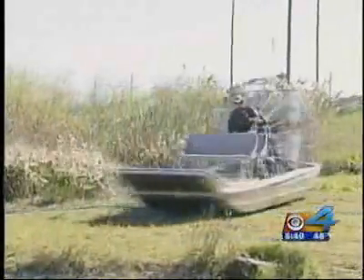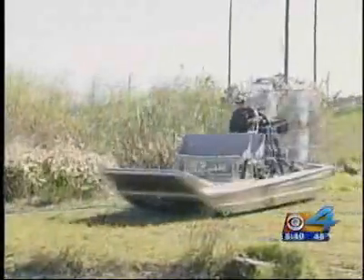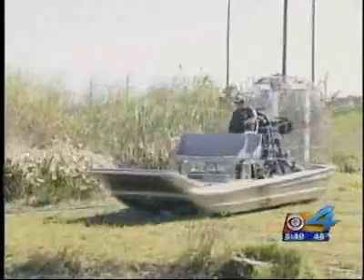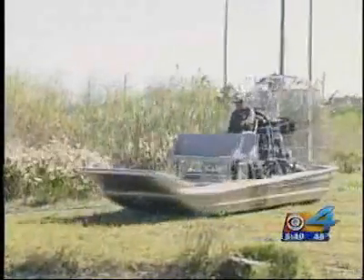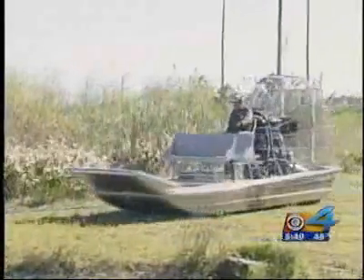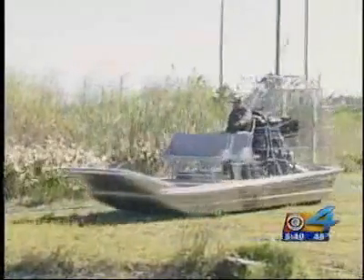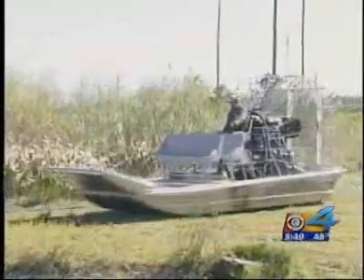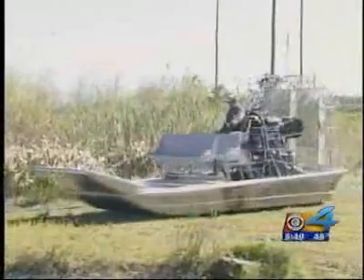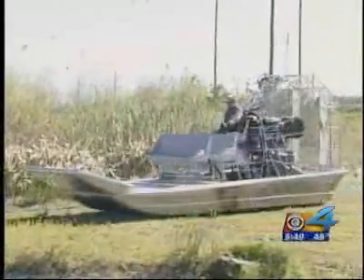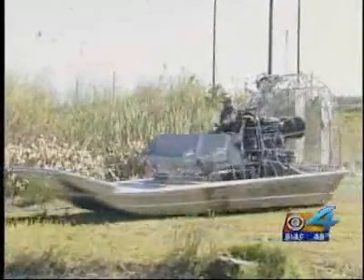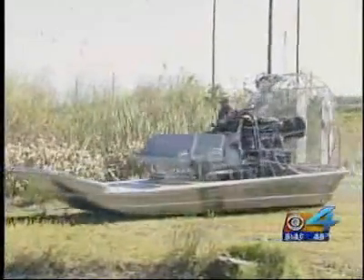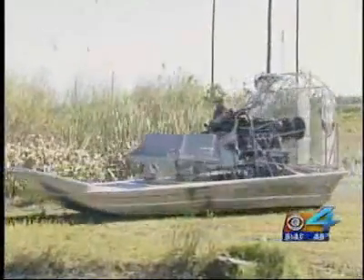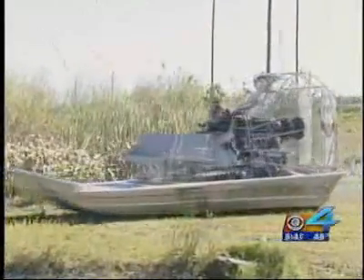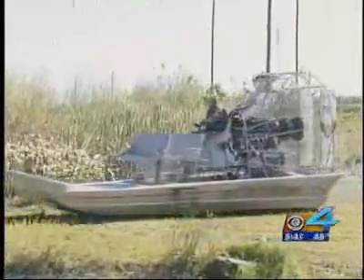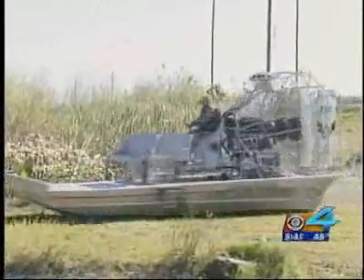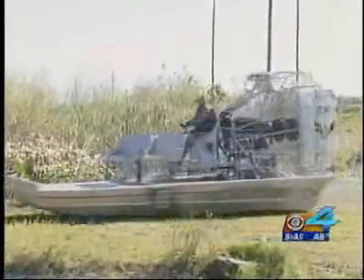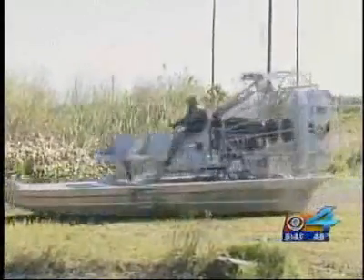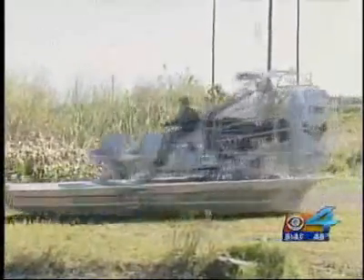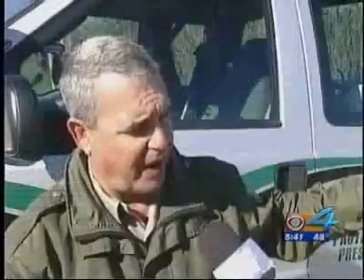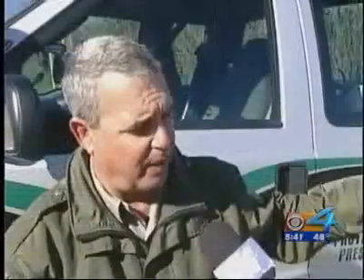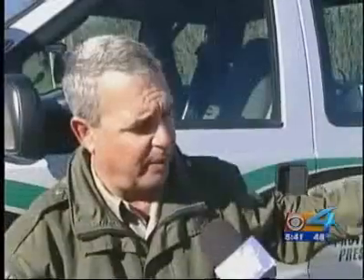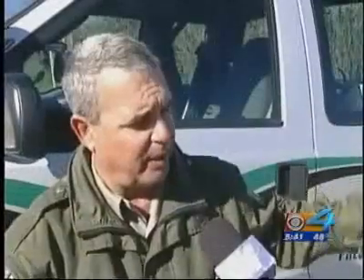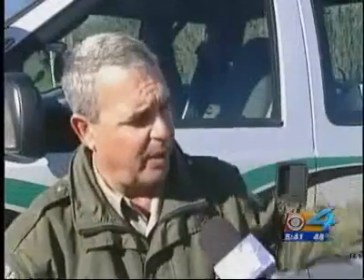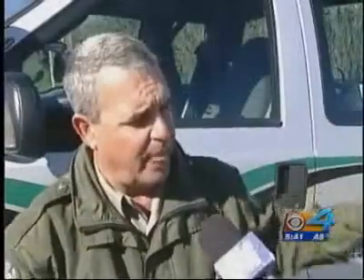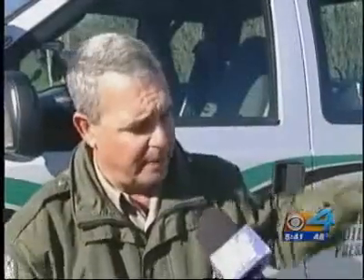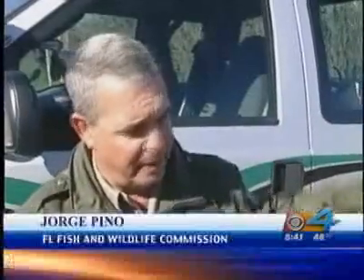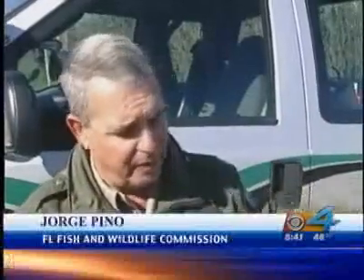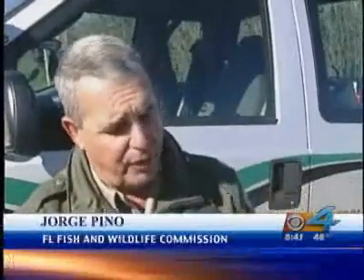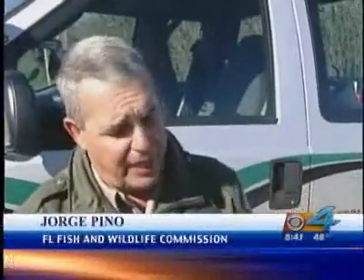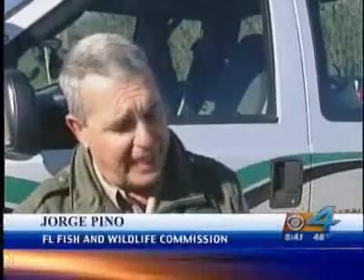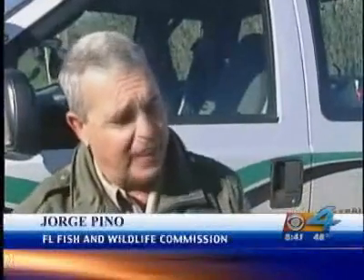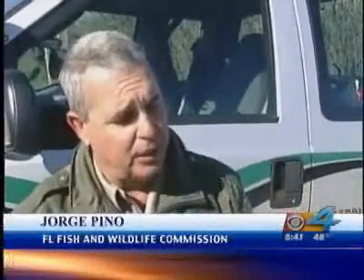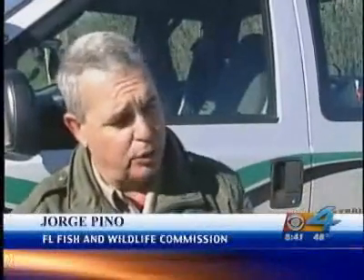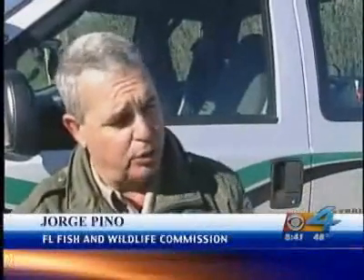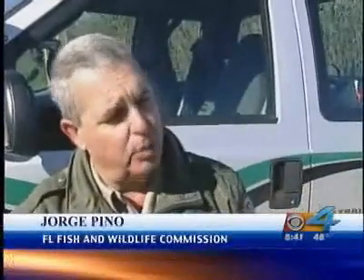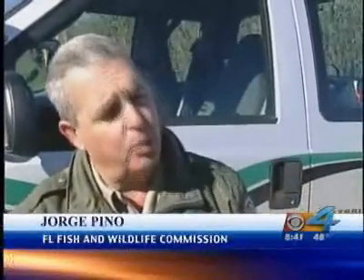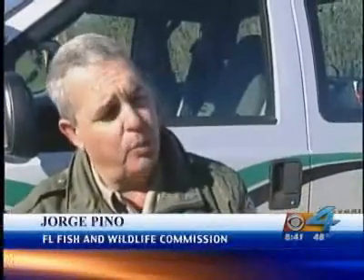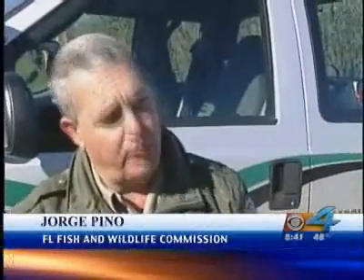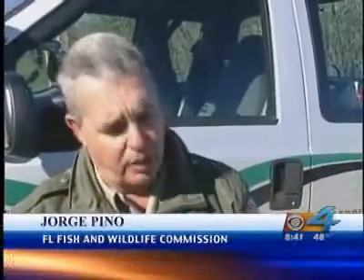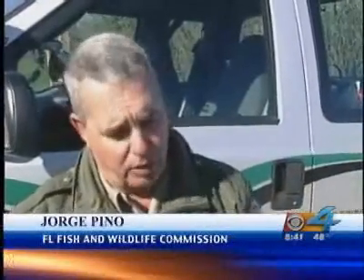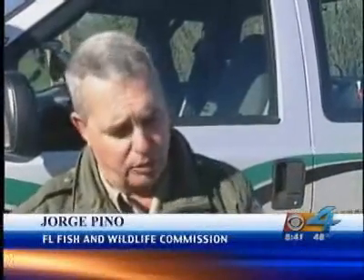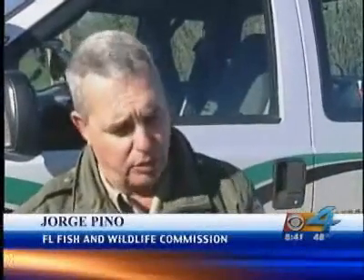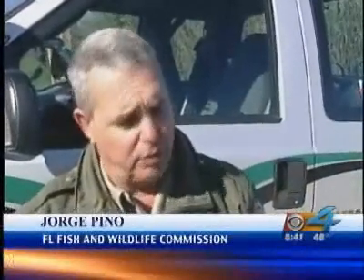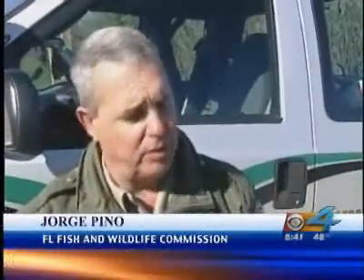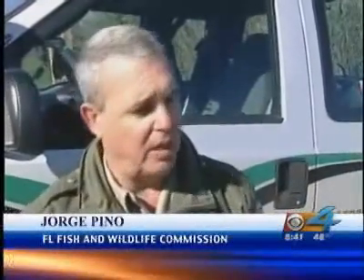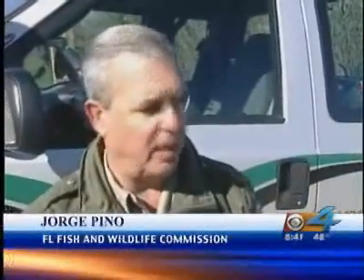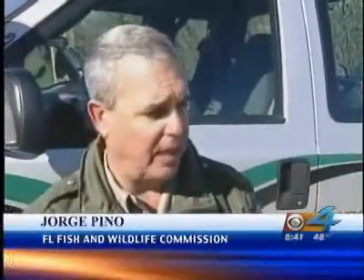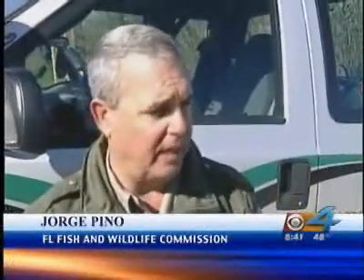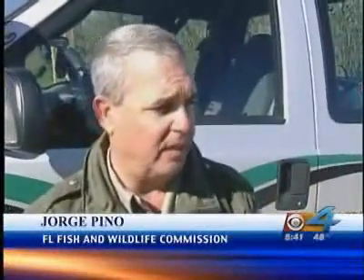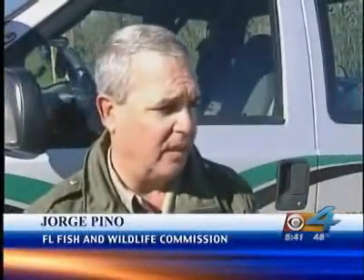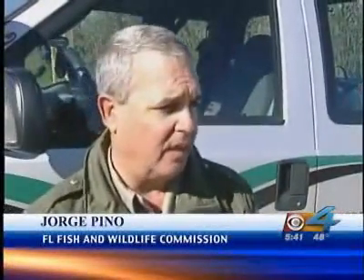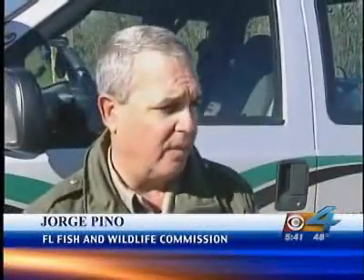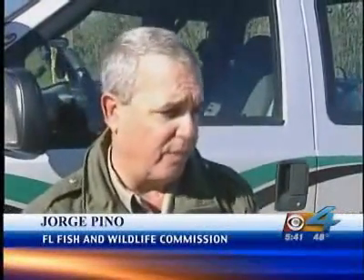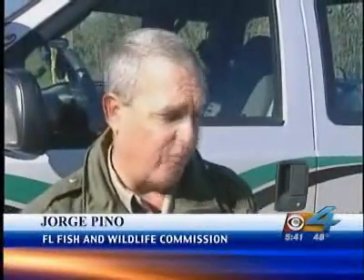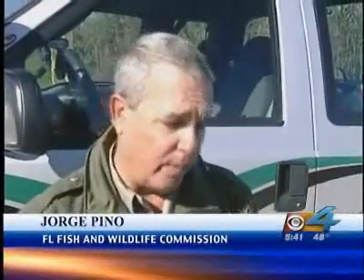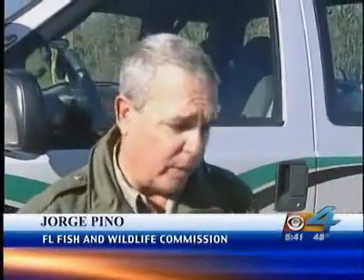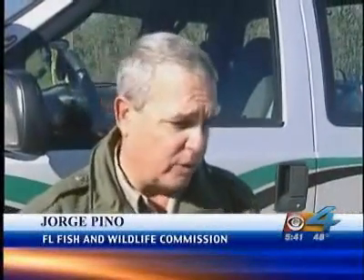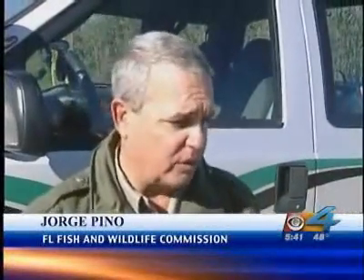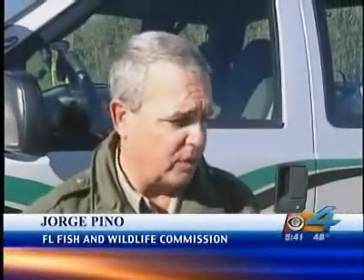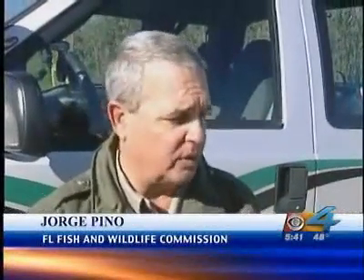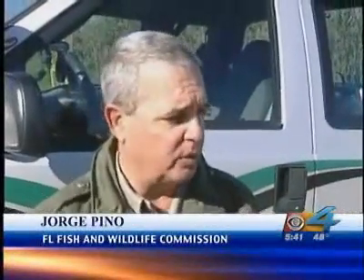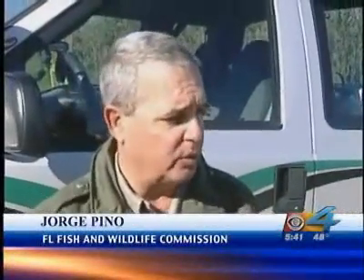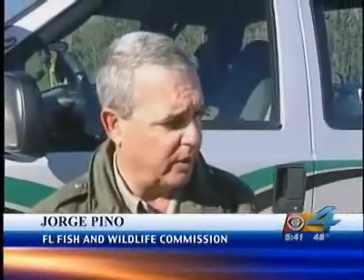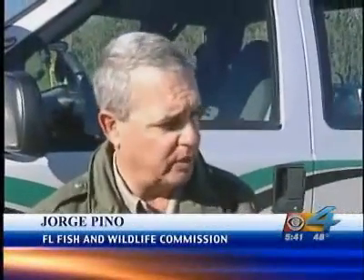Obviously, we use it in the Everglades environment, but if we needed to, we can also use it on land for emergency situations.